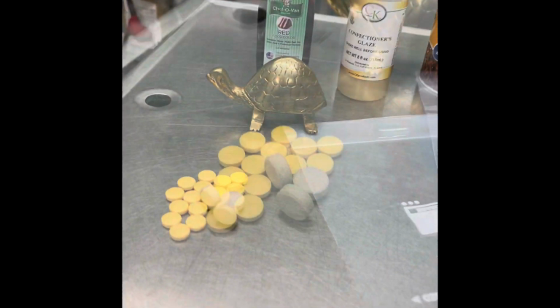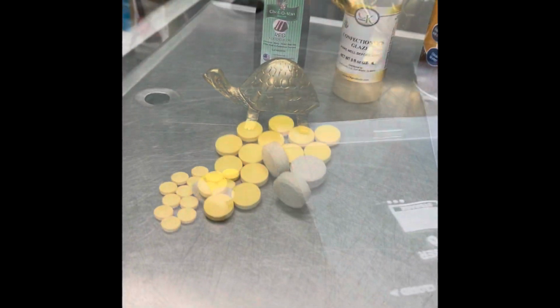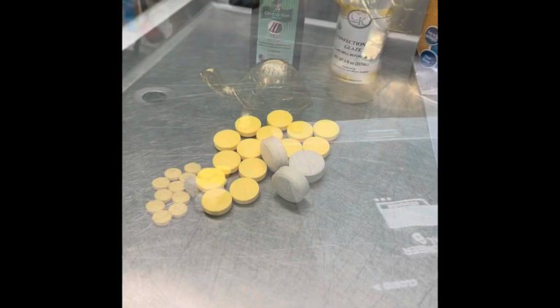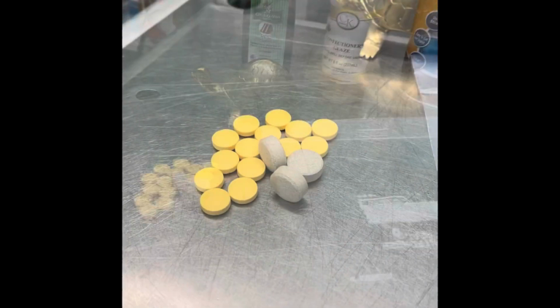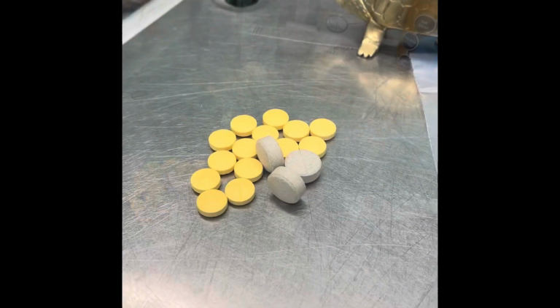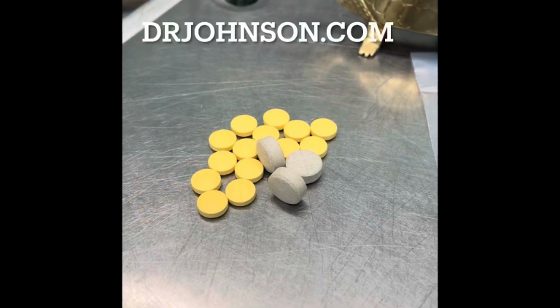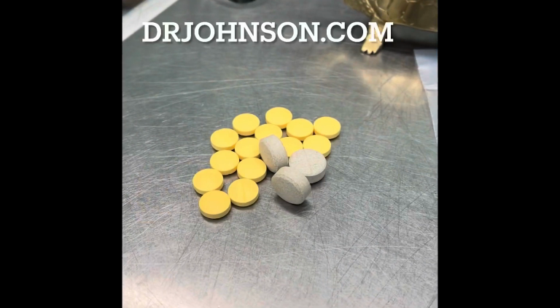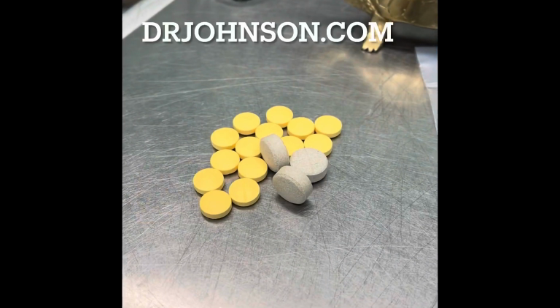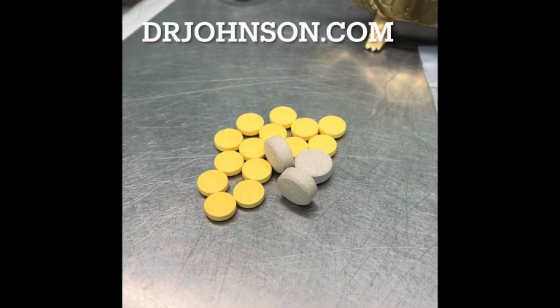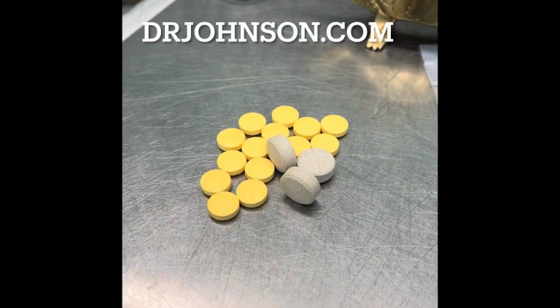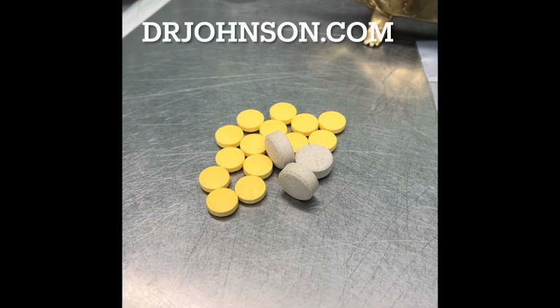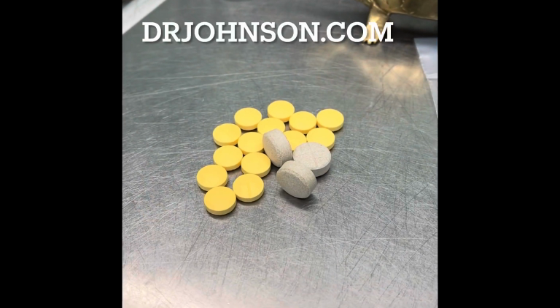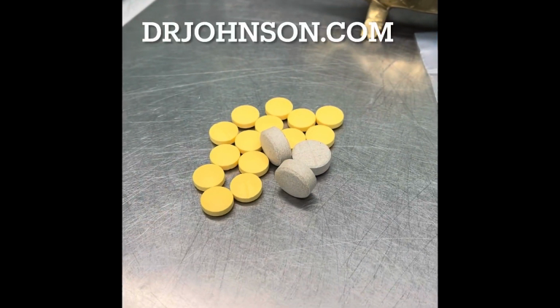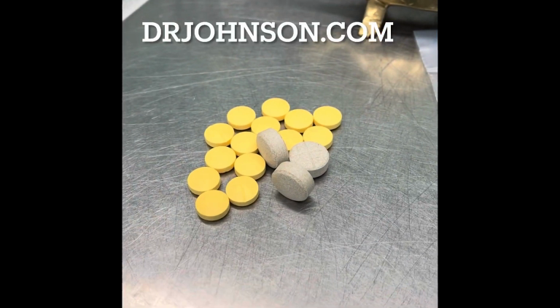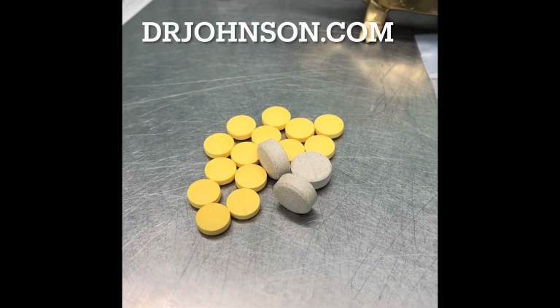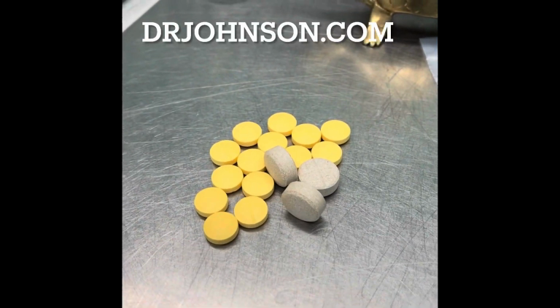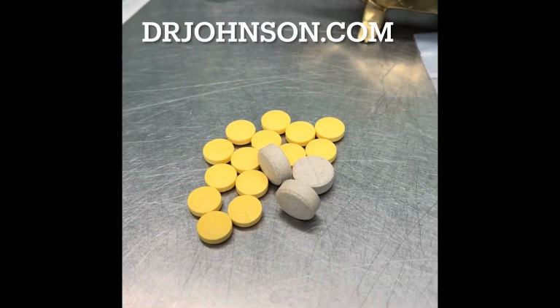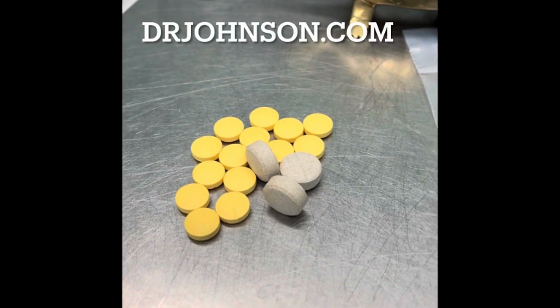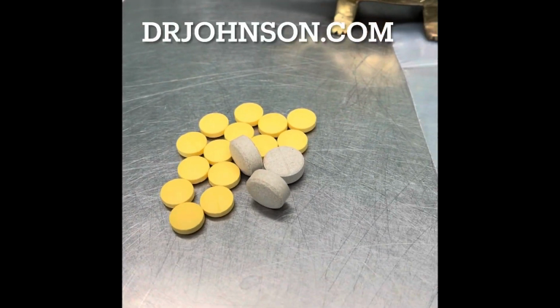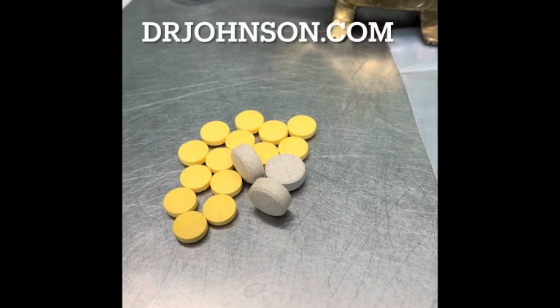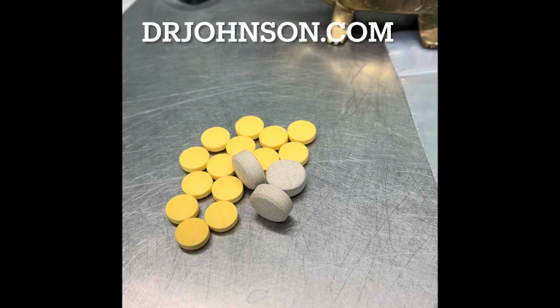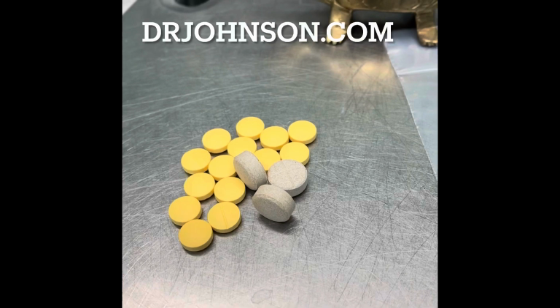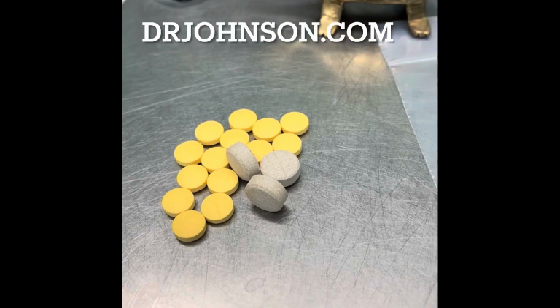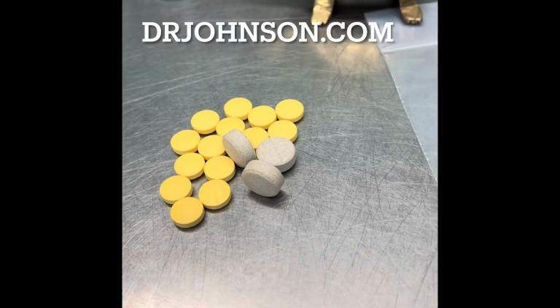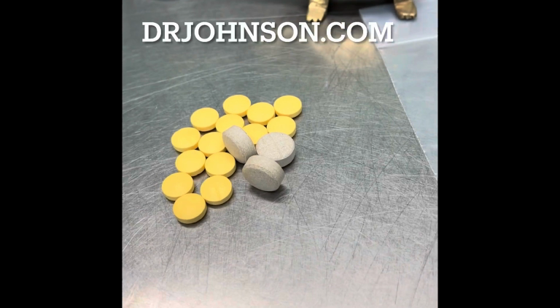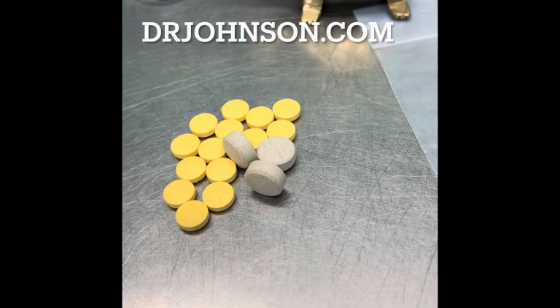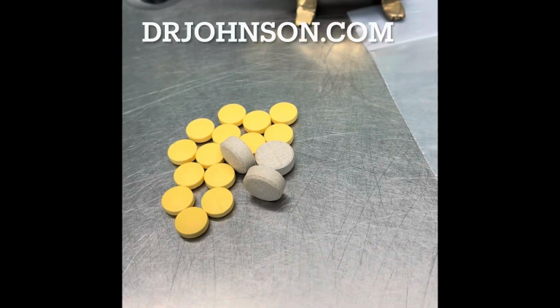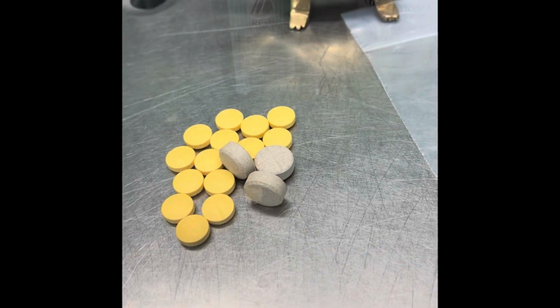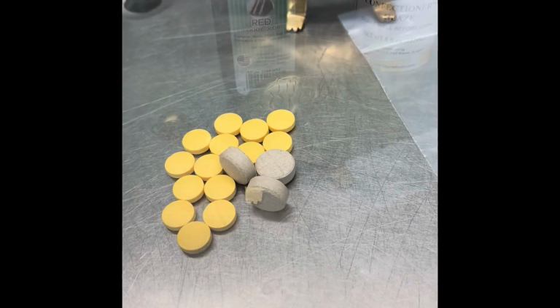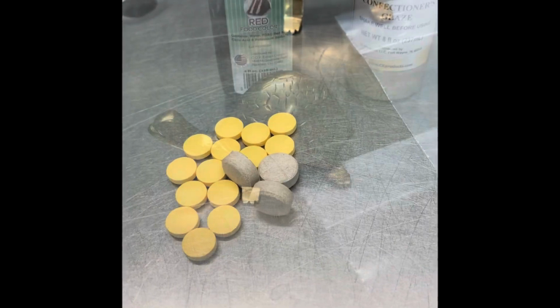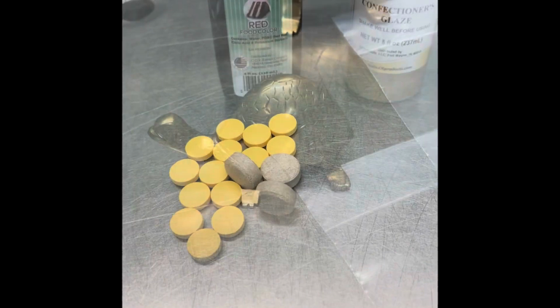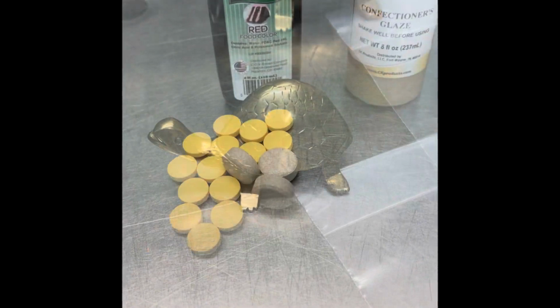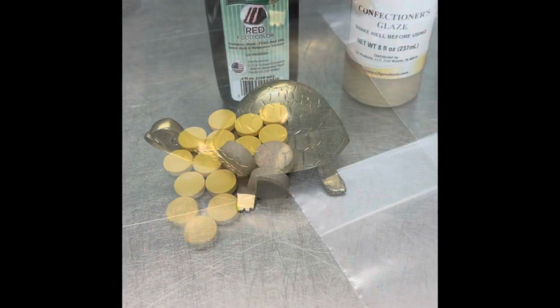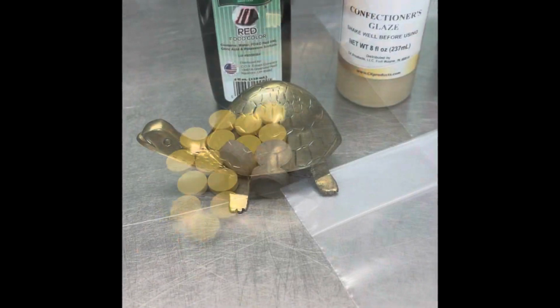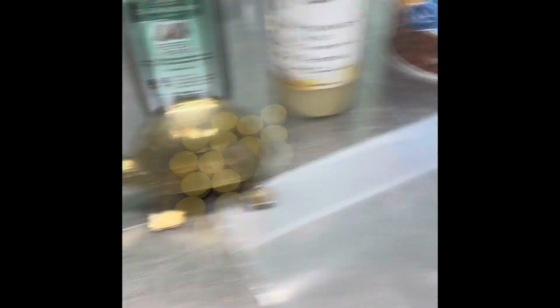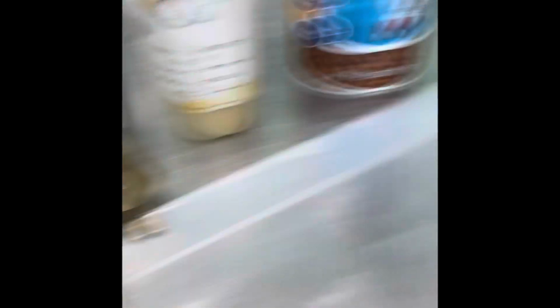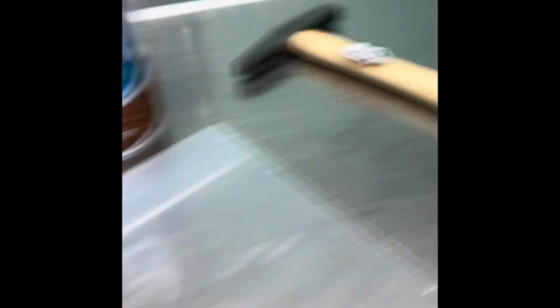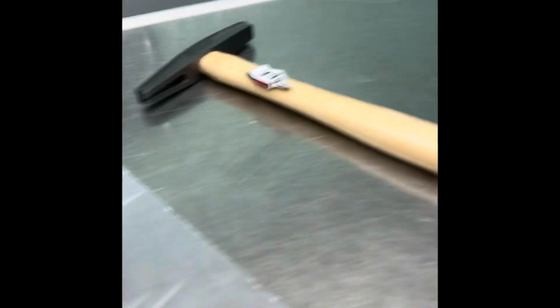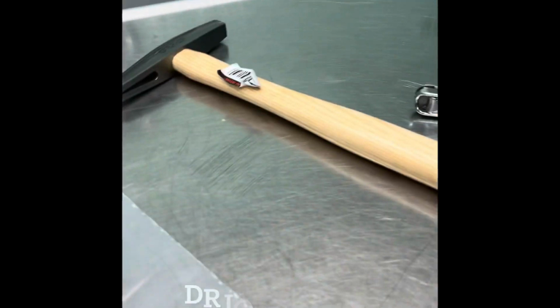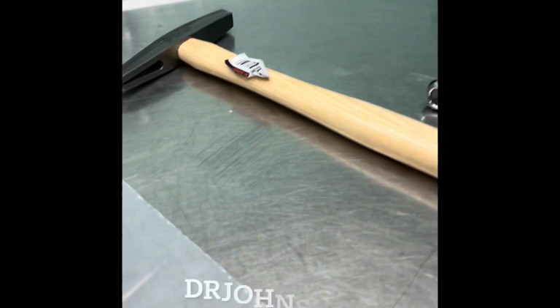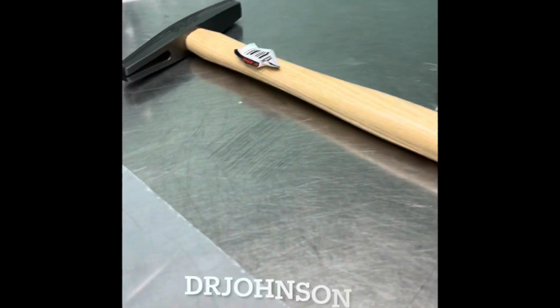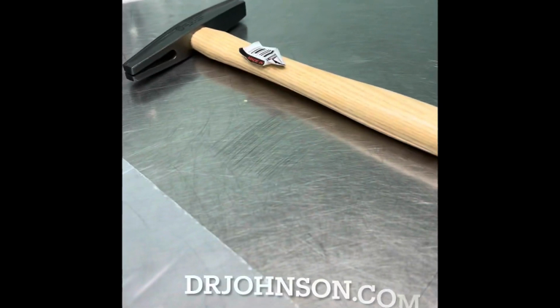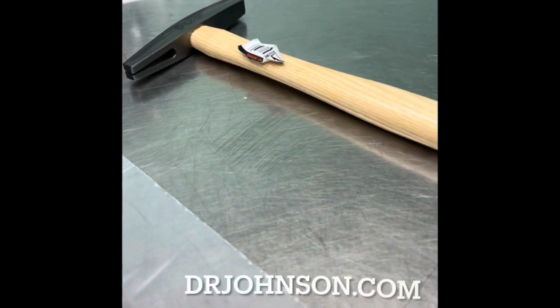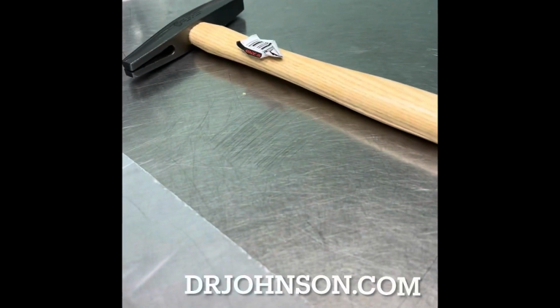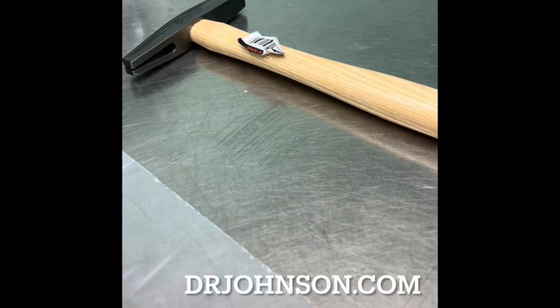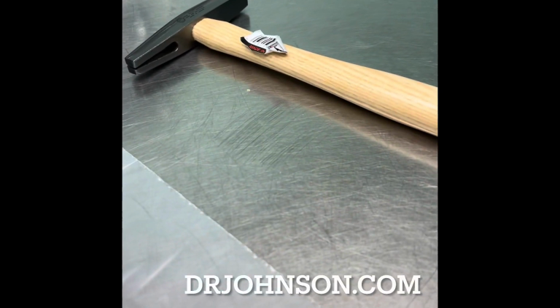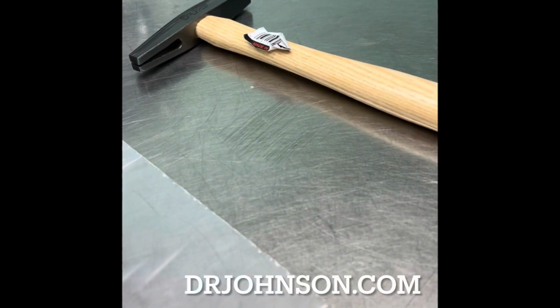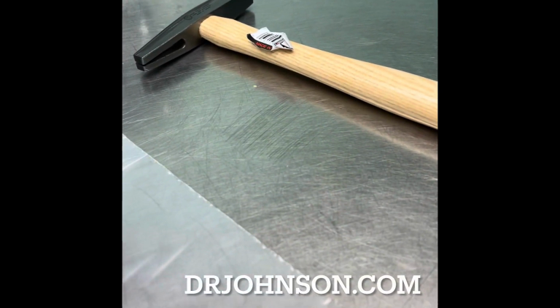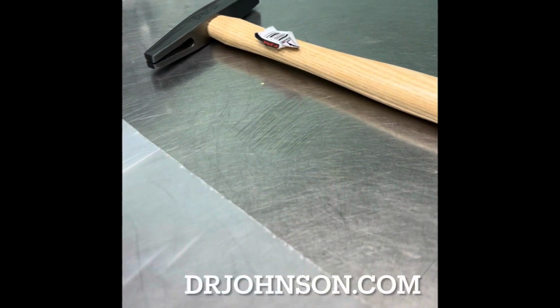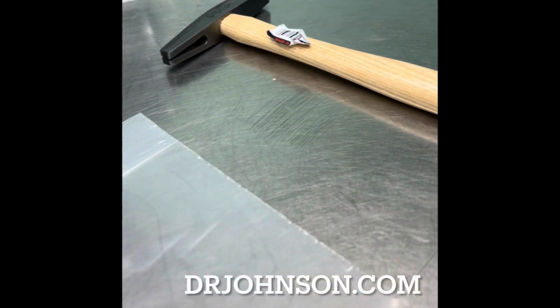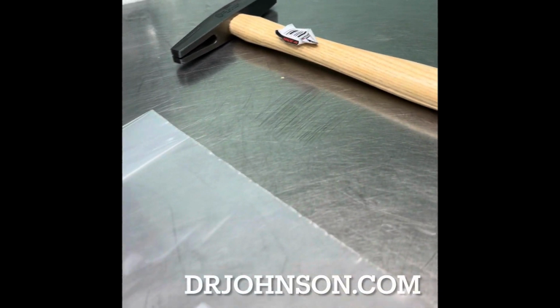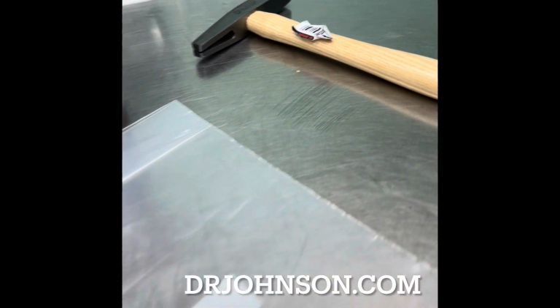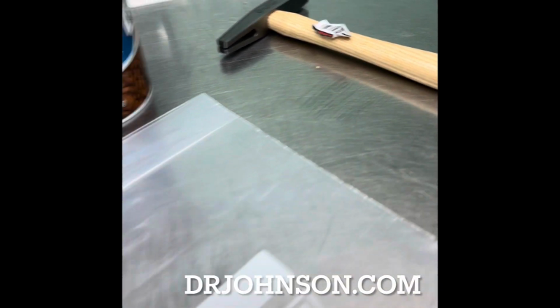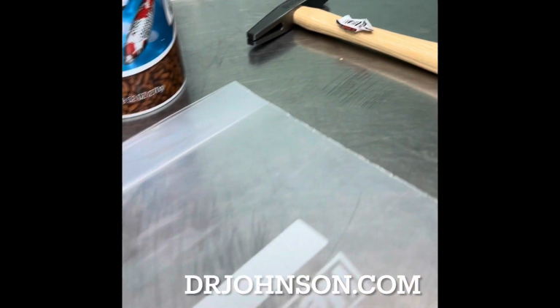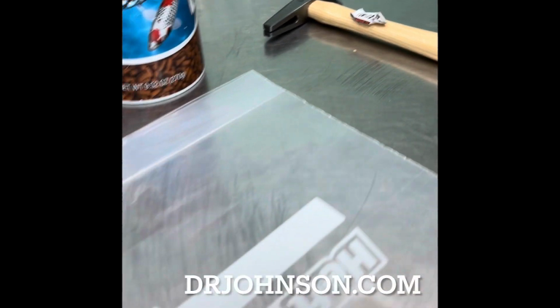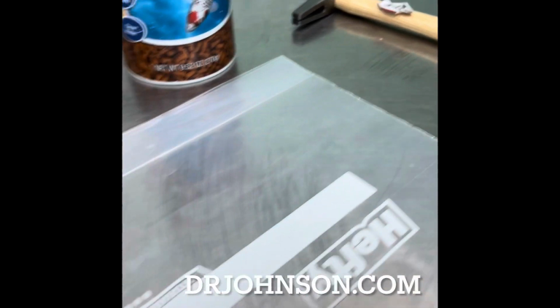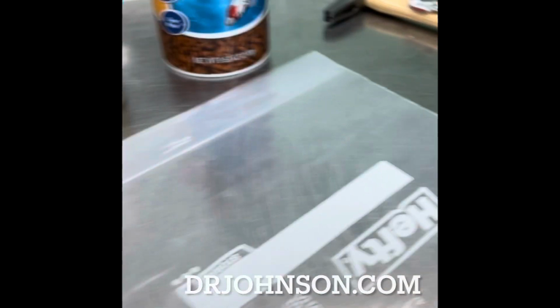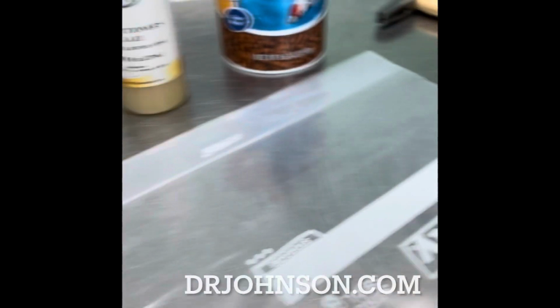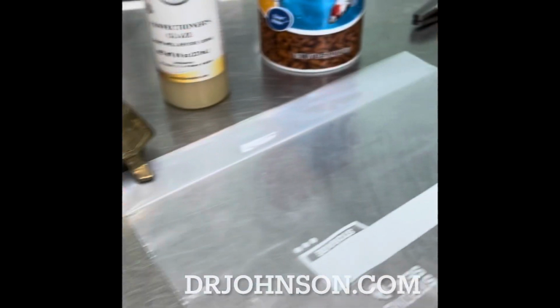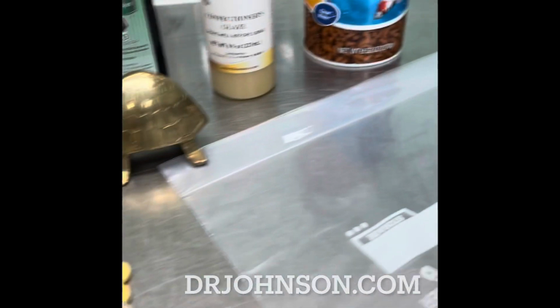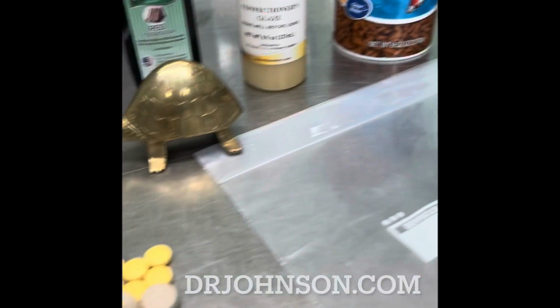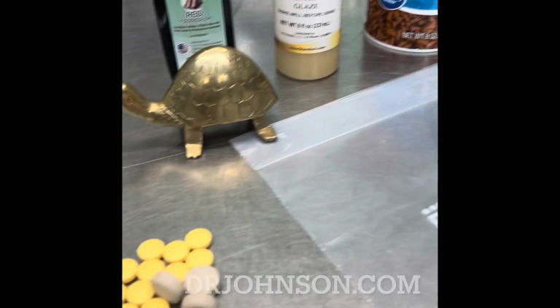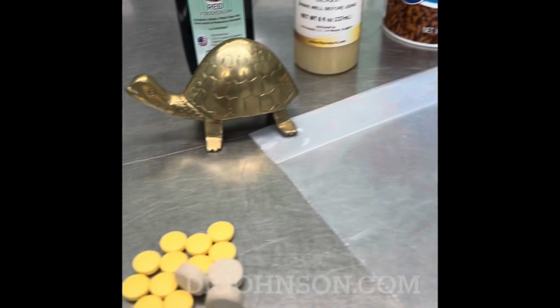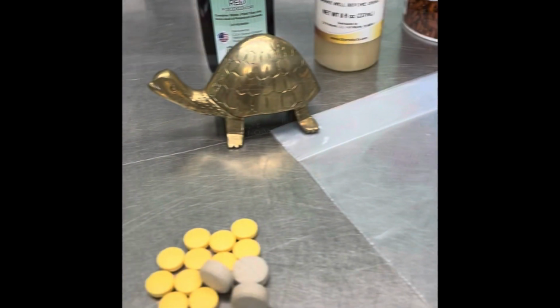These are the antibiotics. I'm going to crush these up to put in the food. This is what I'm going to use to crush them up with.